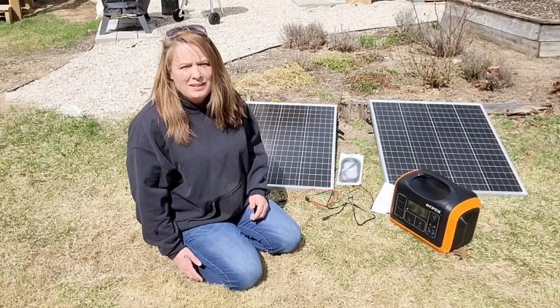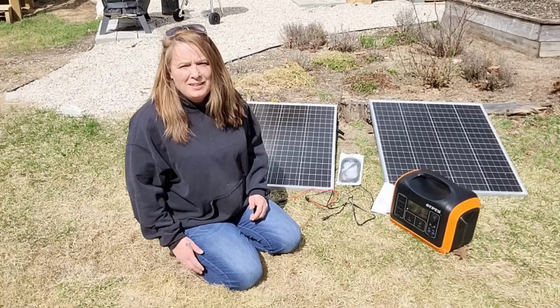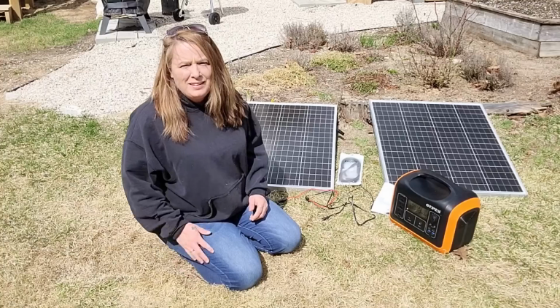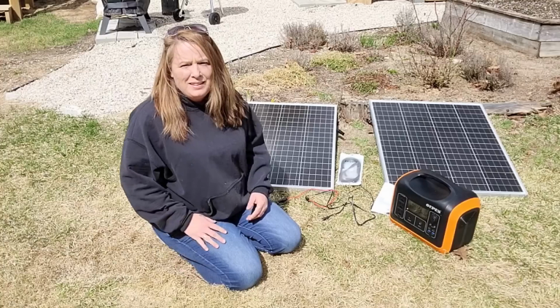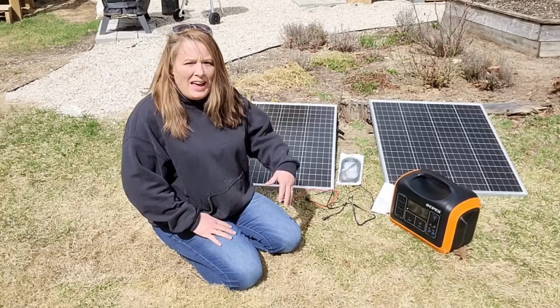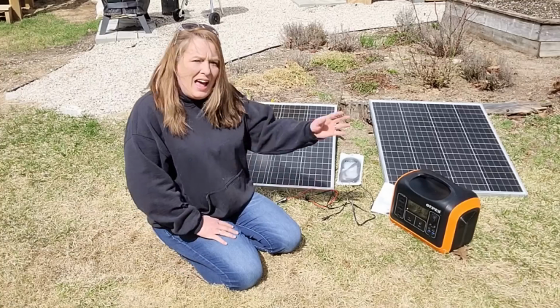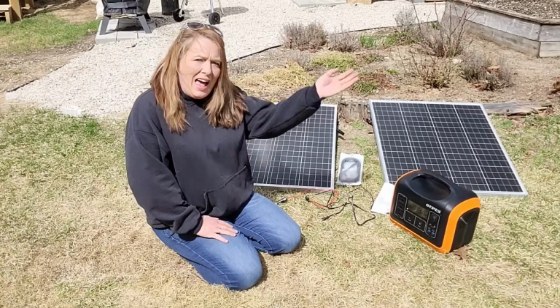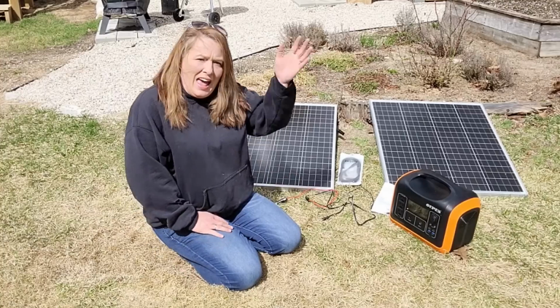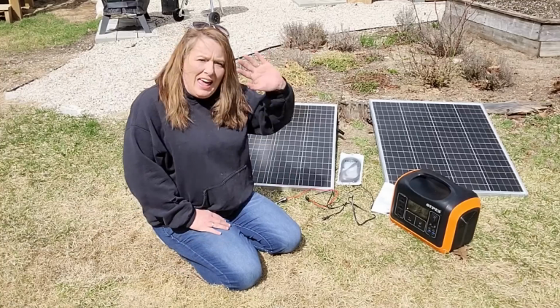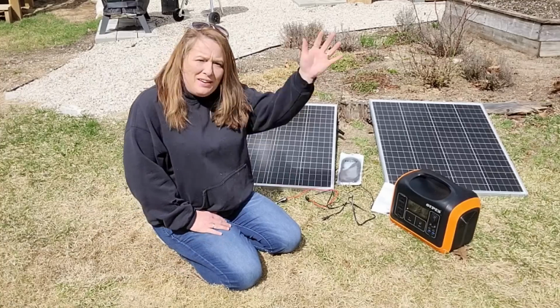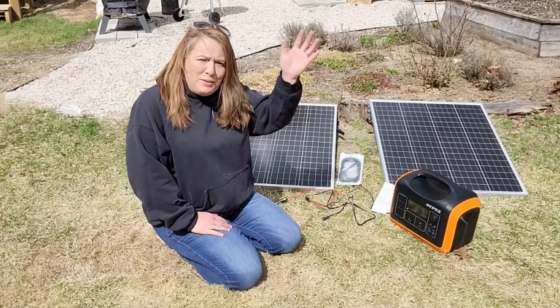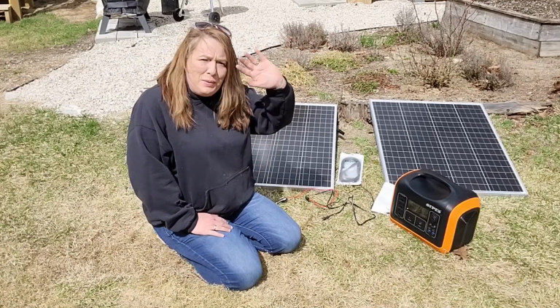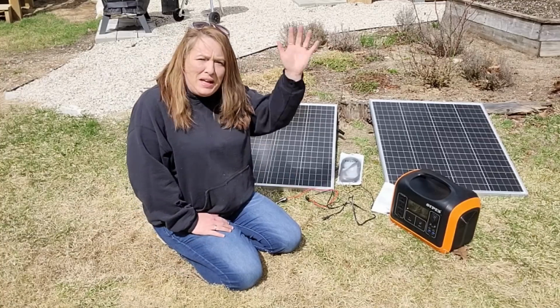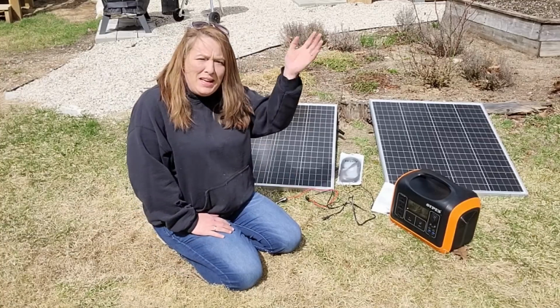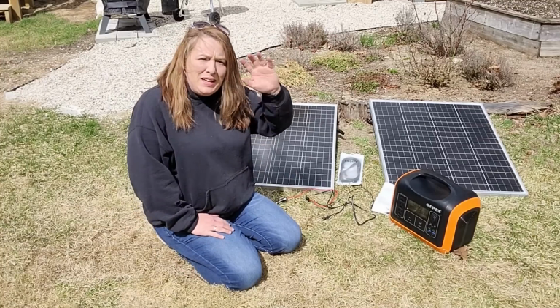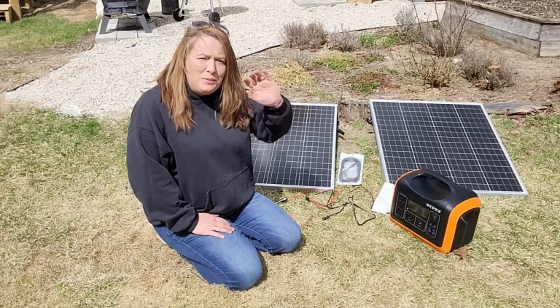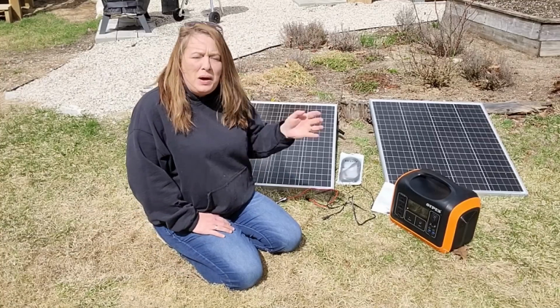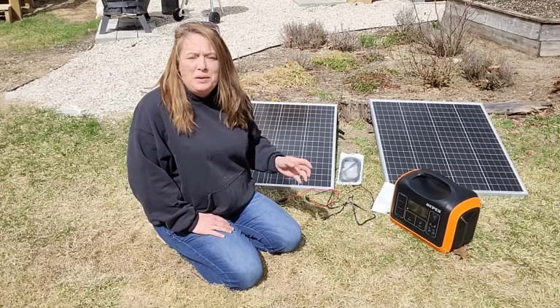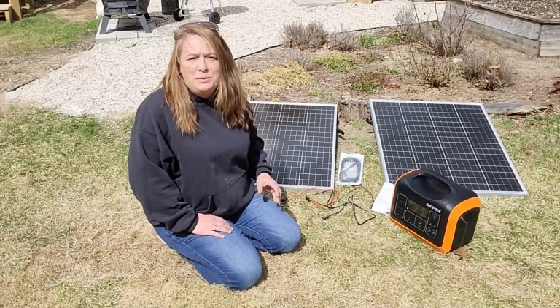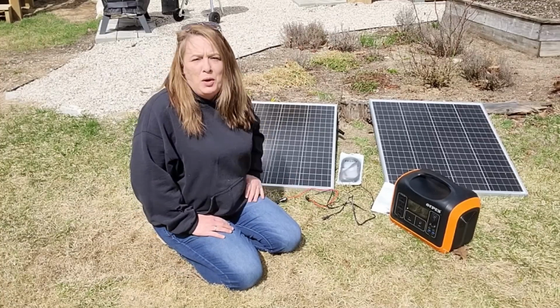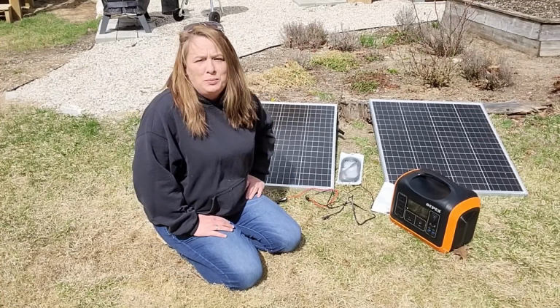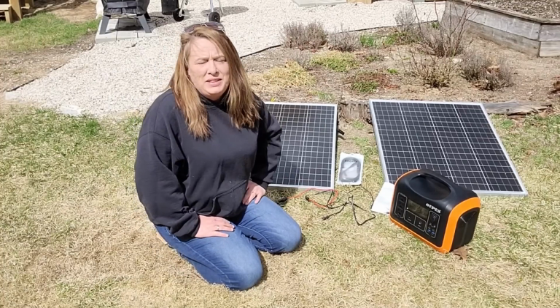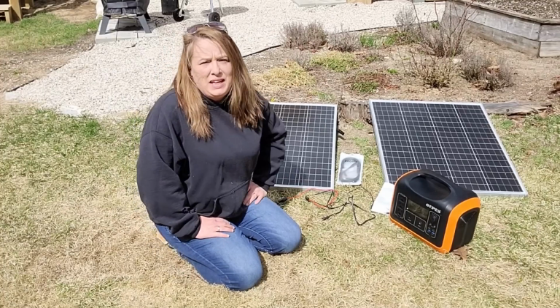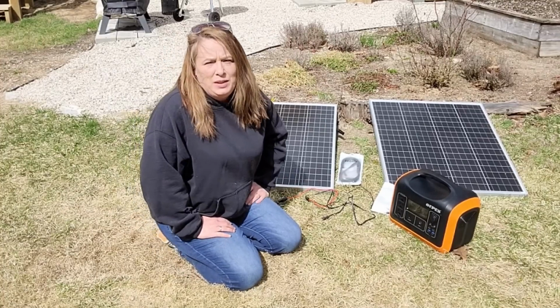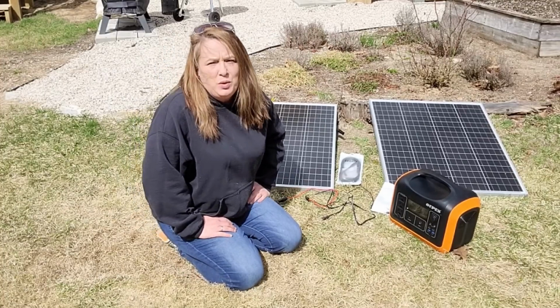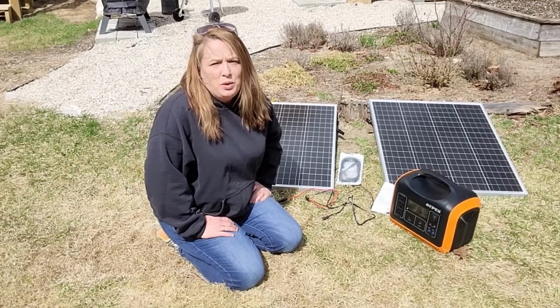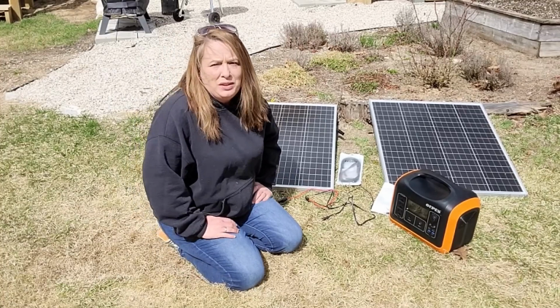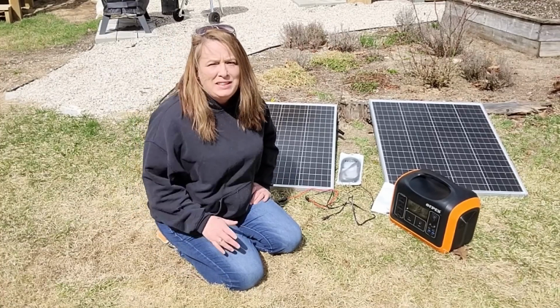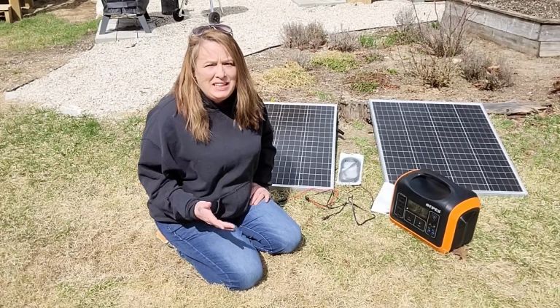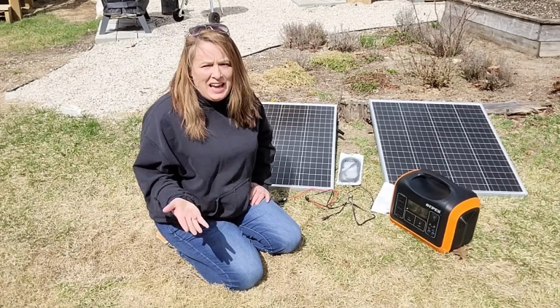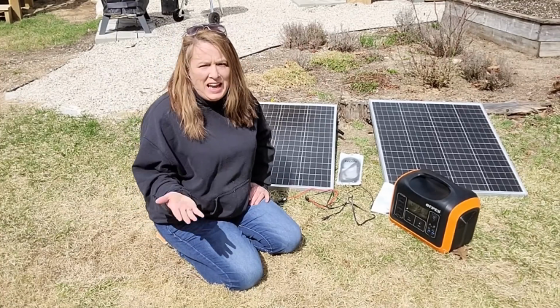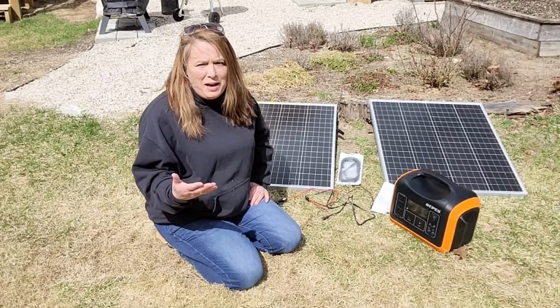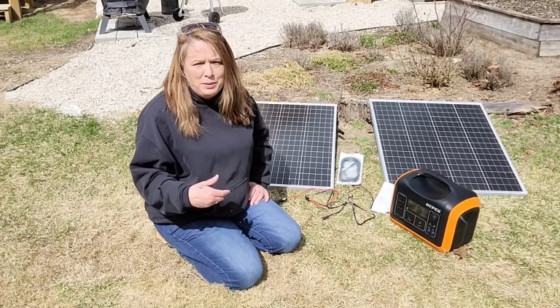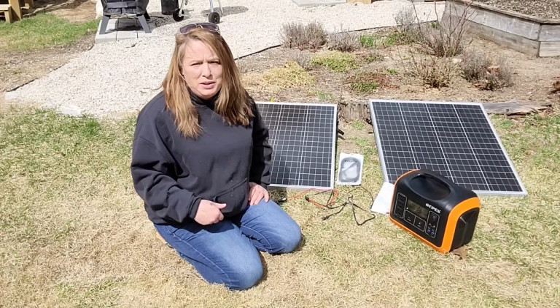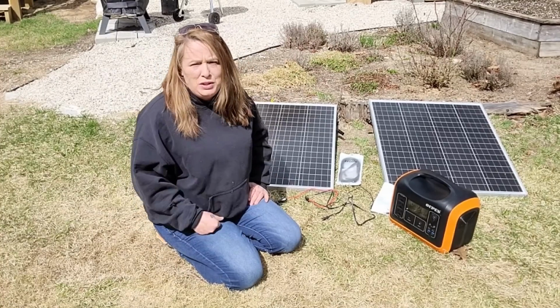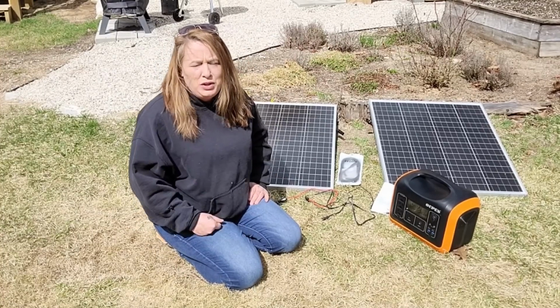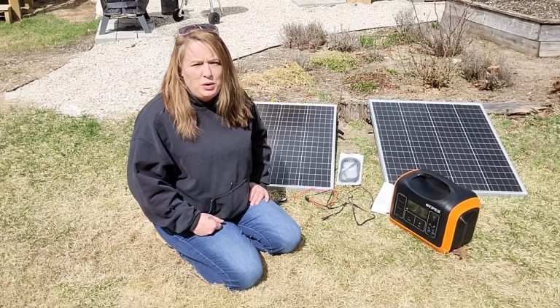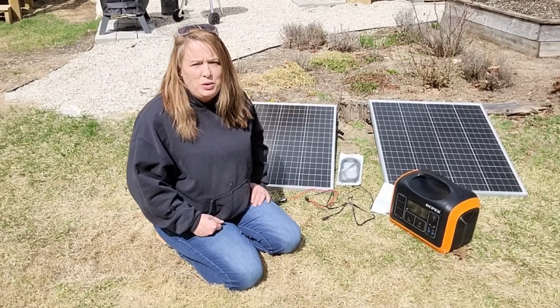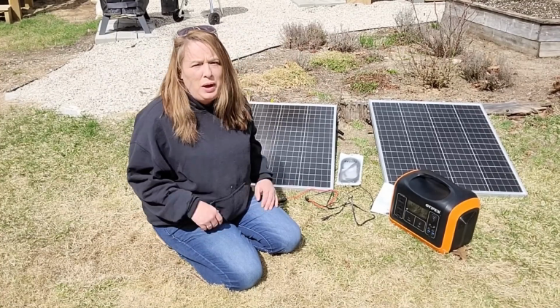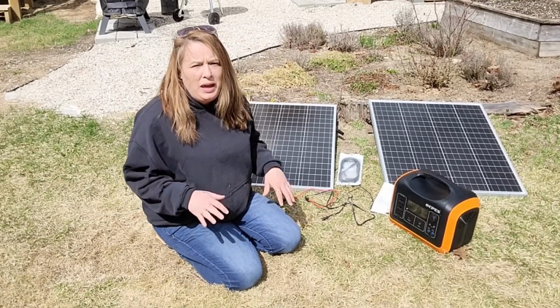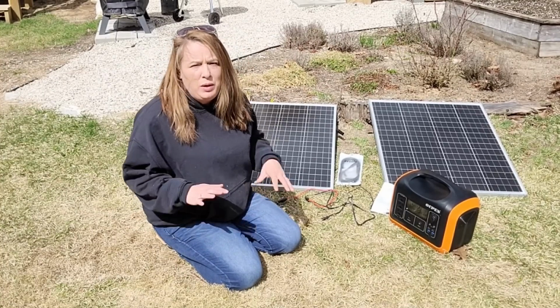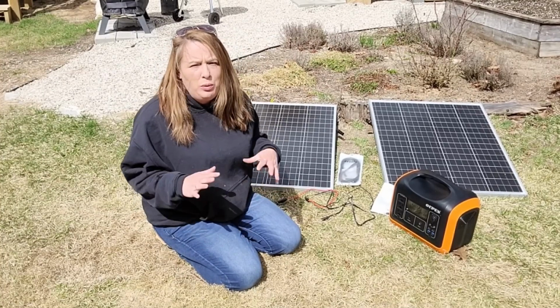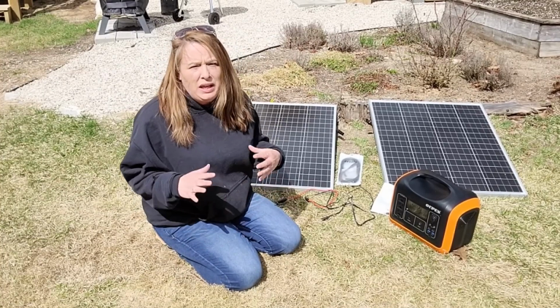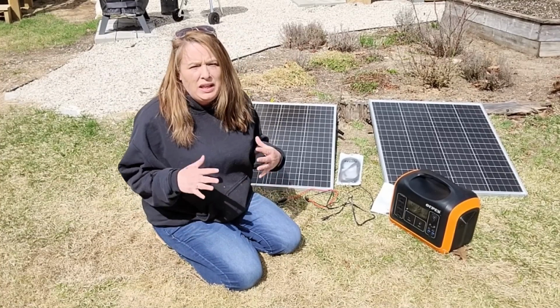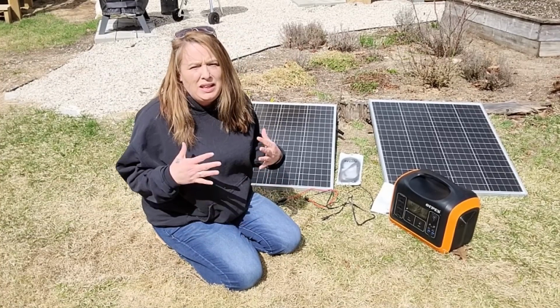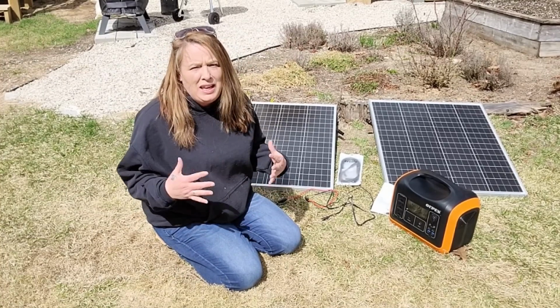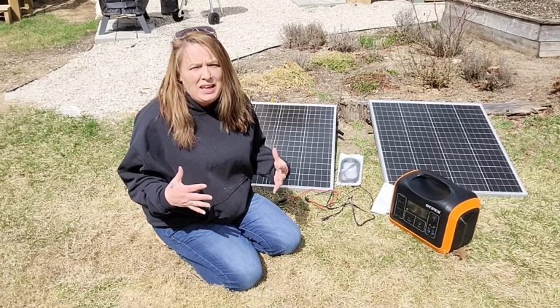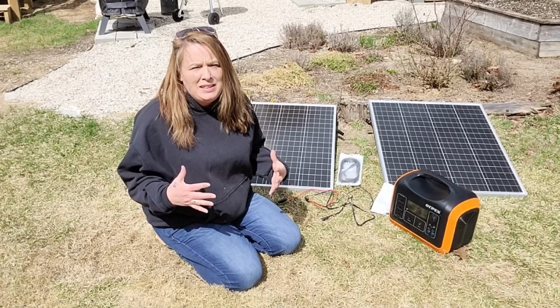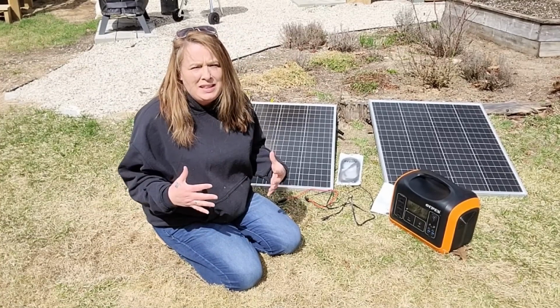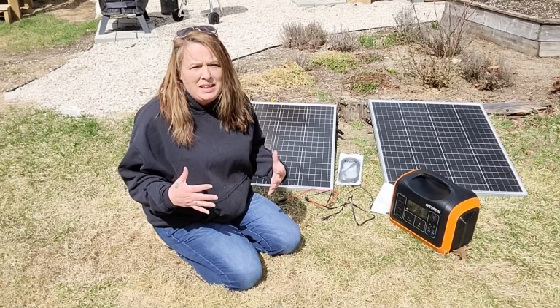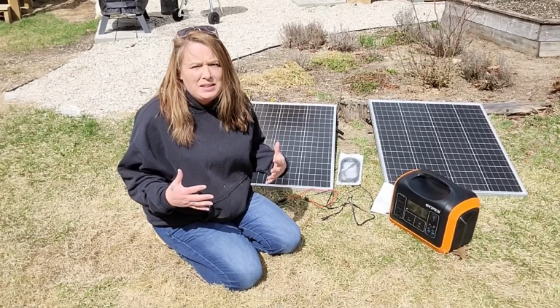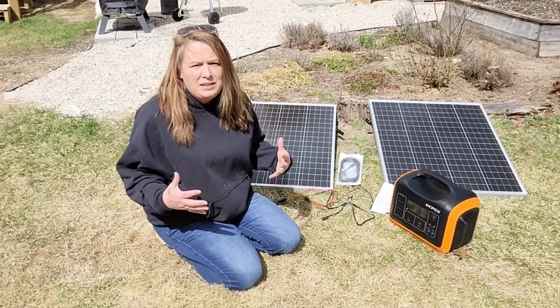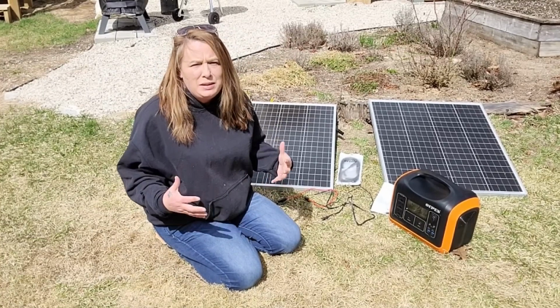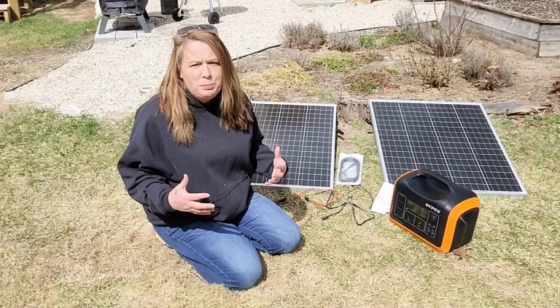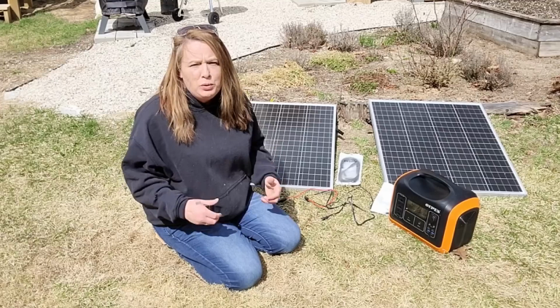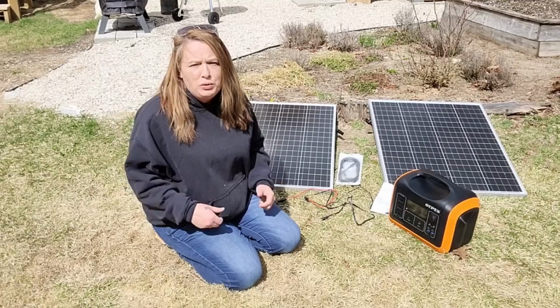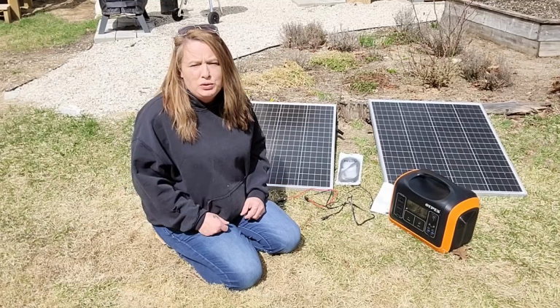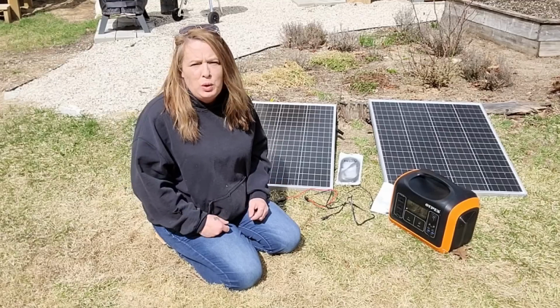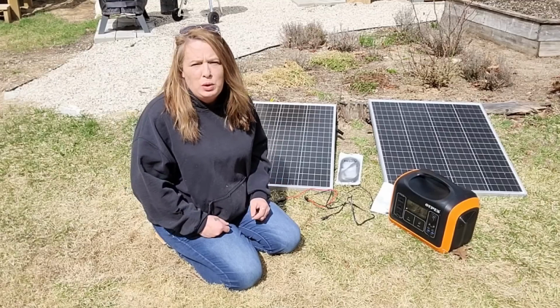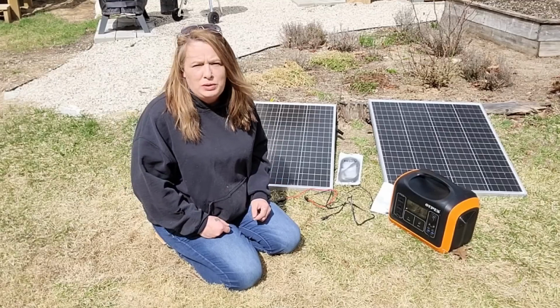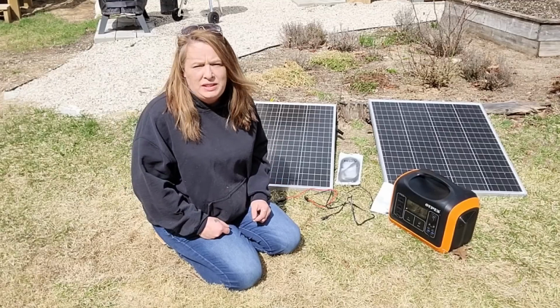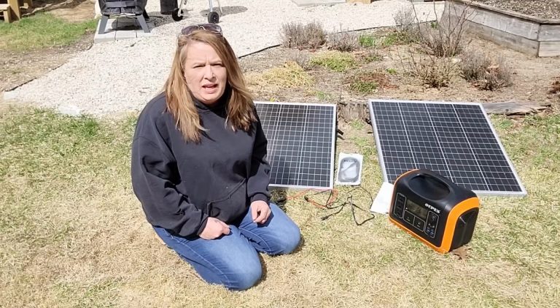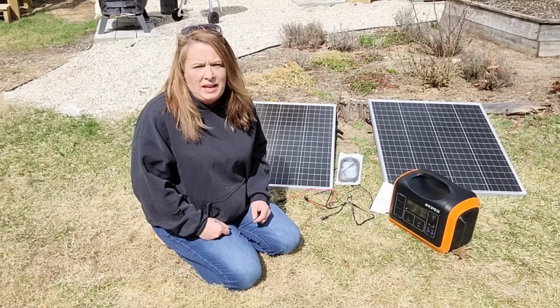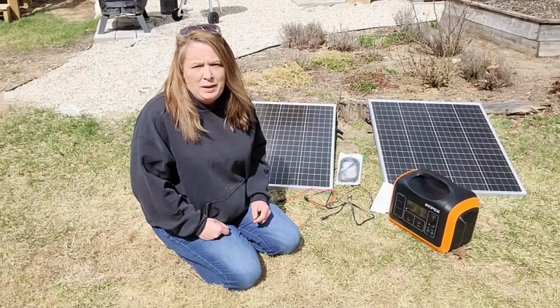Hey everyone! Welcome to Homestead Corner. Today I'm going to show you a quick and easy simple solar setup.